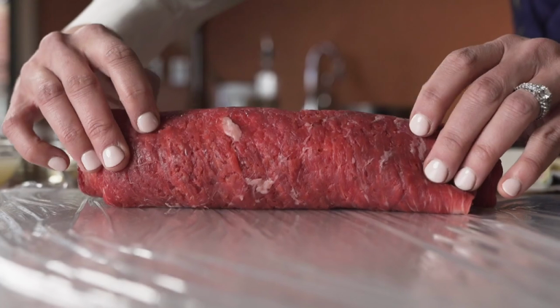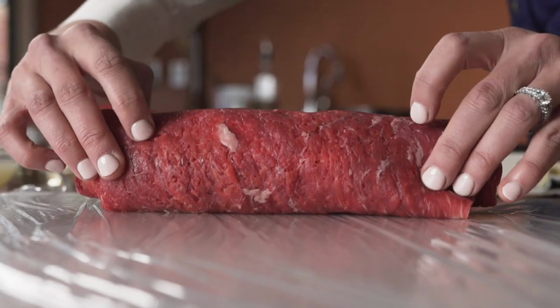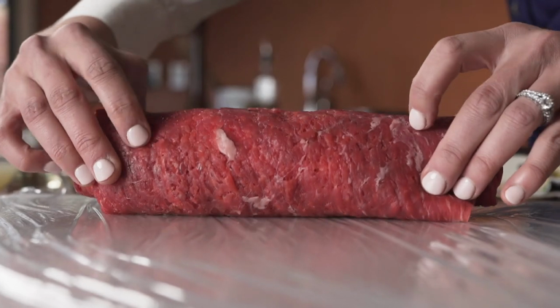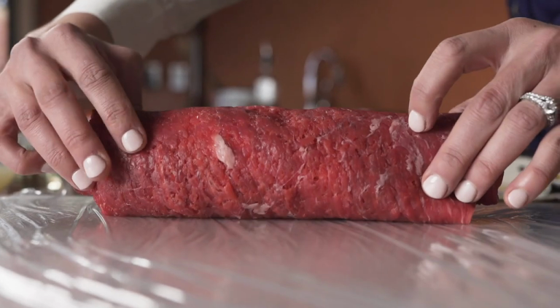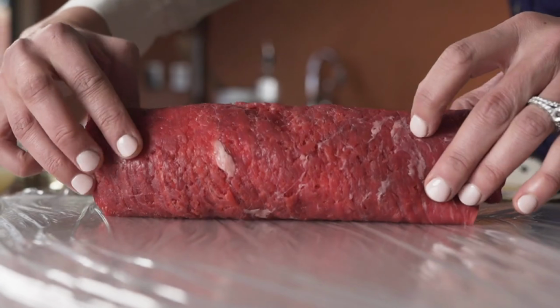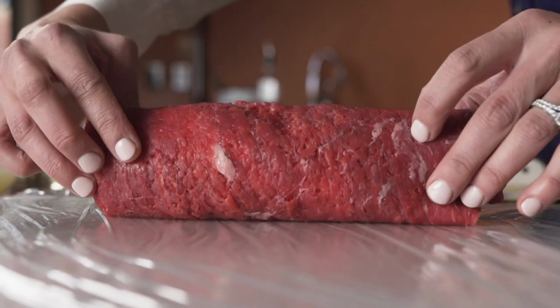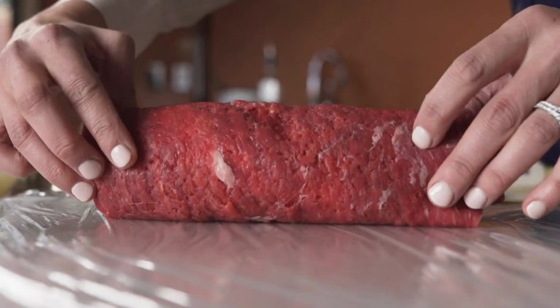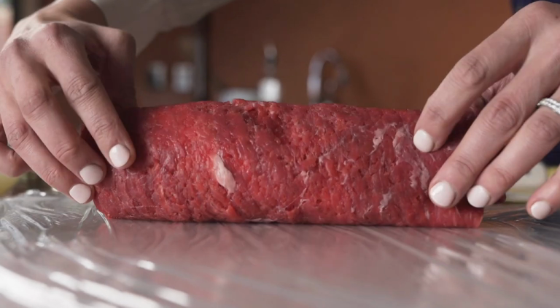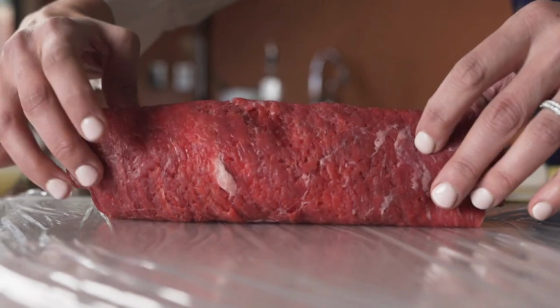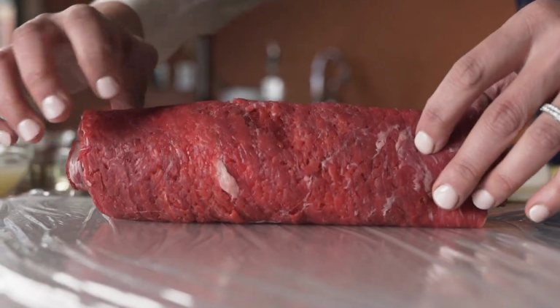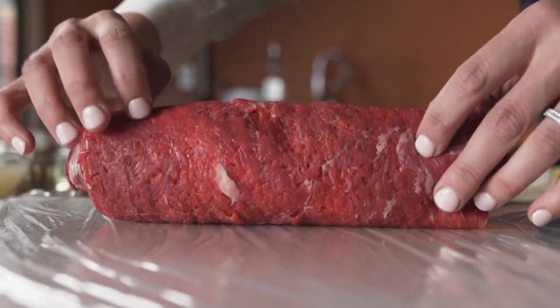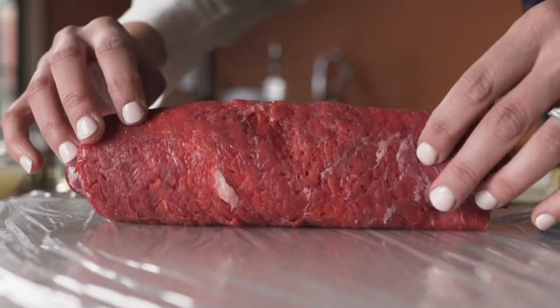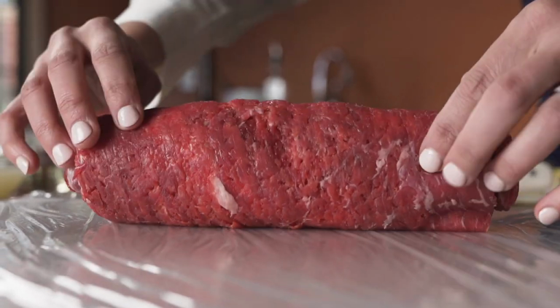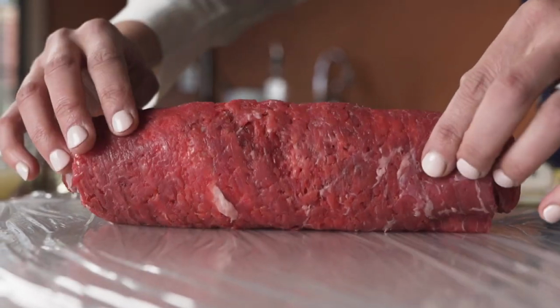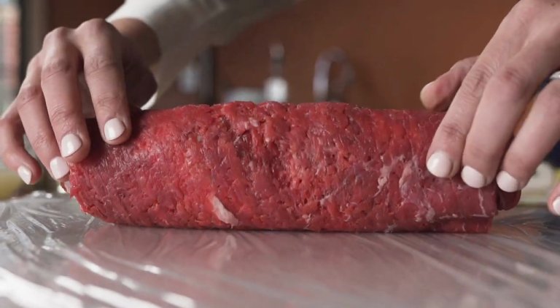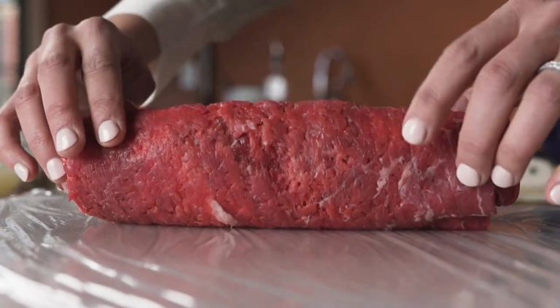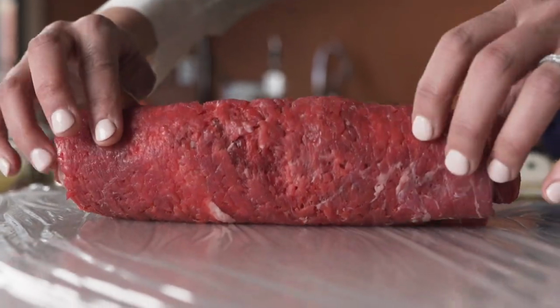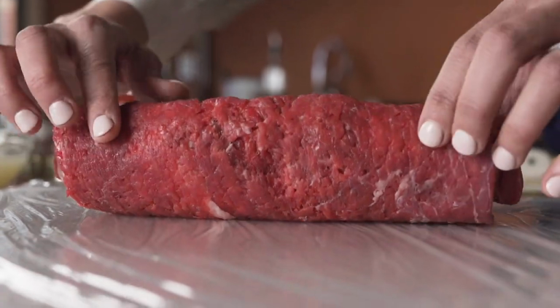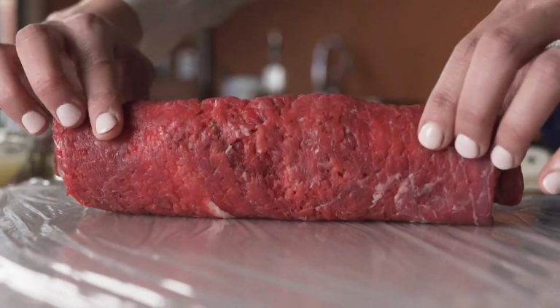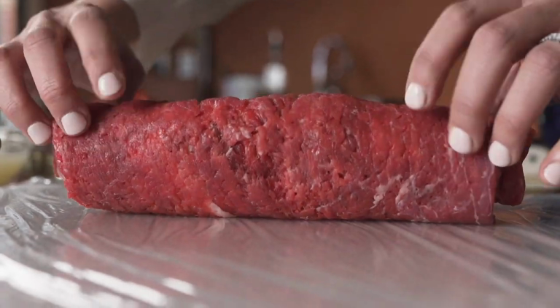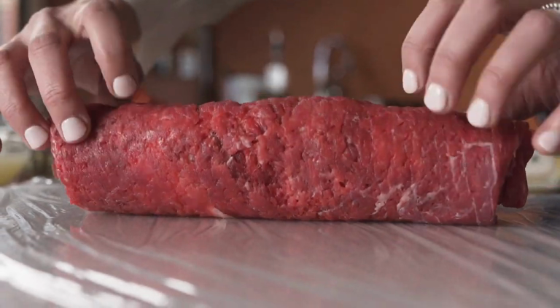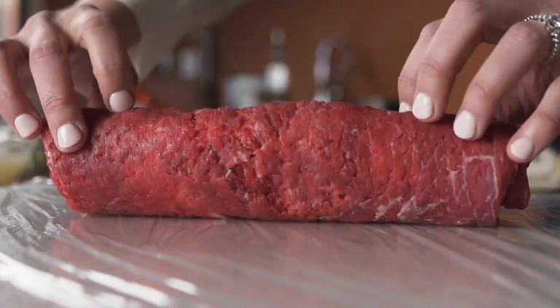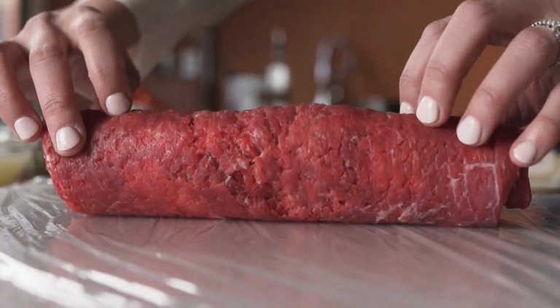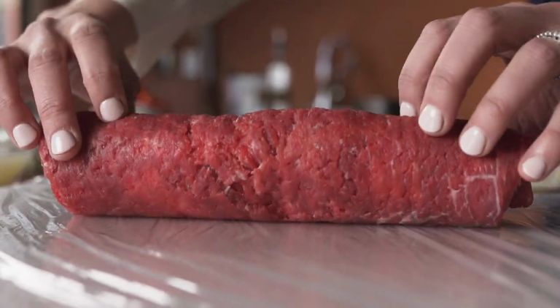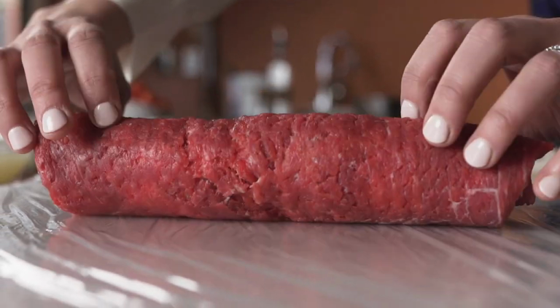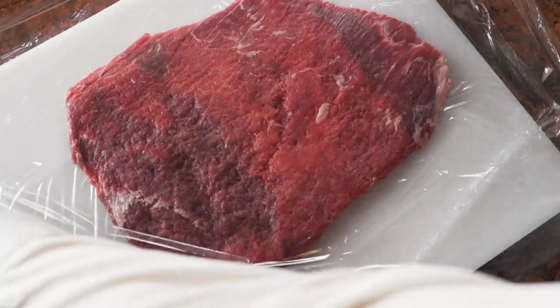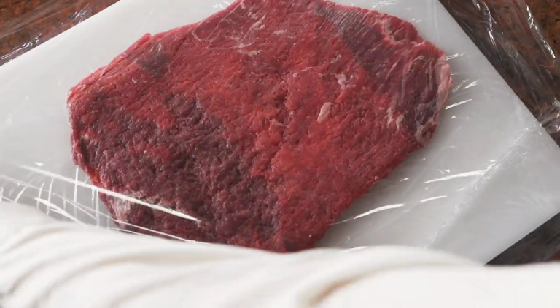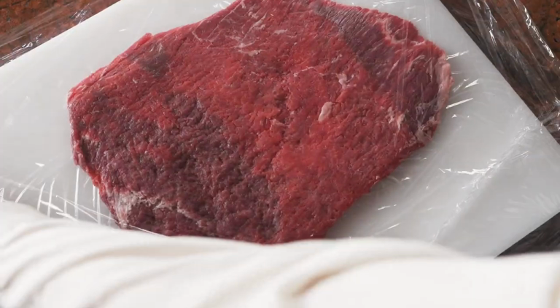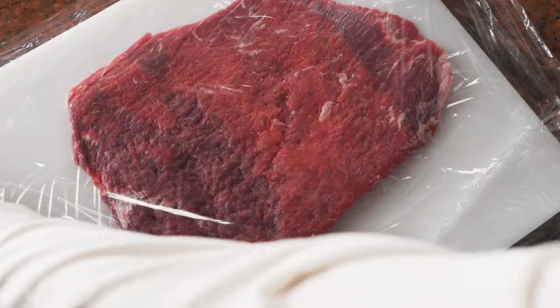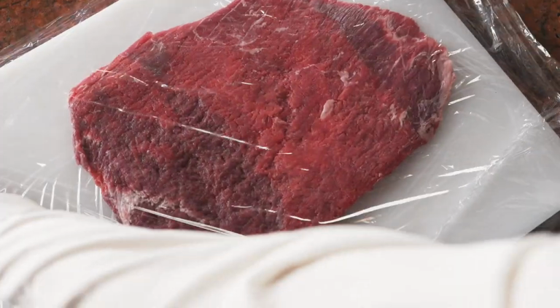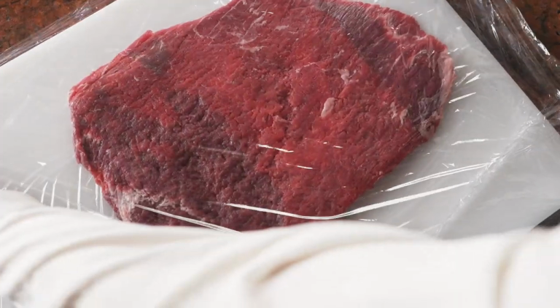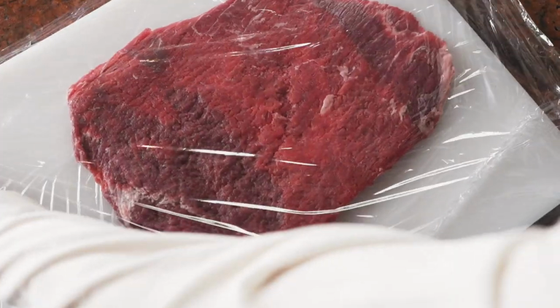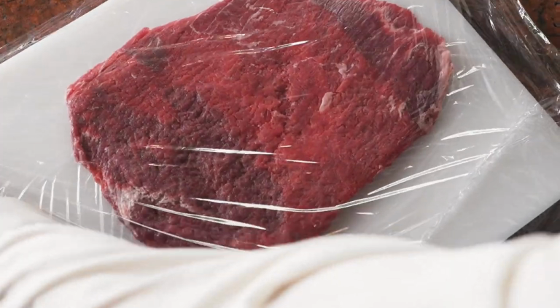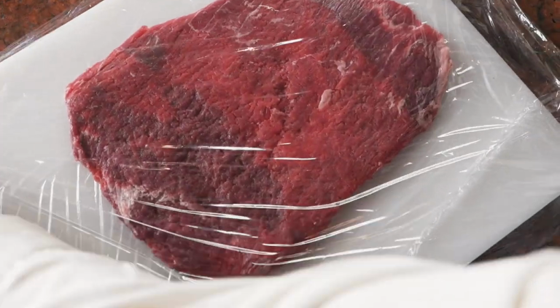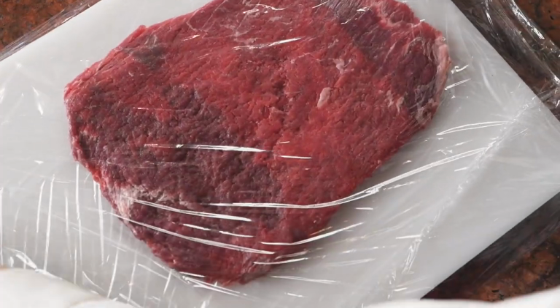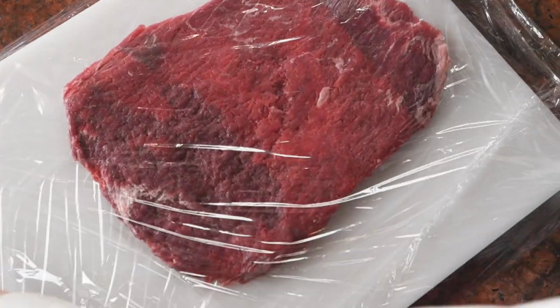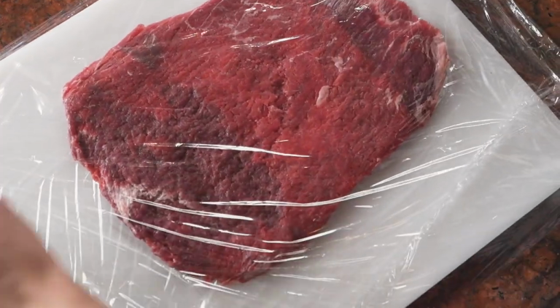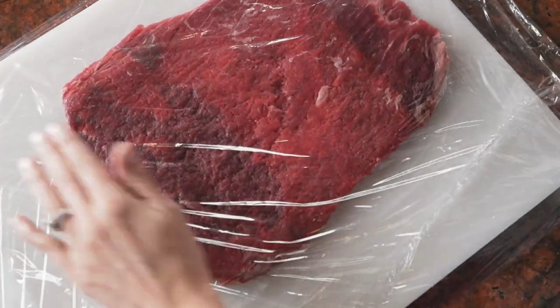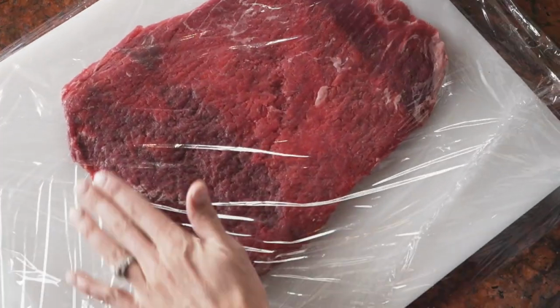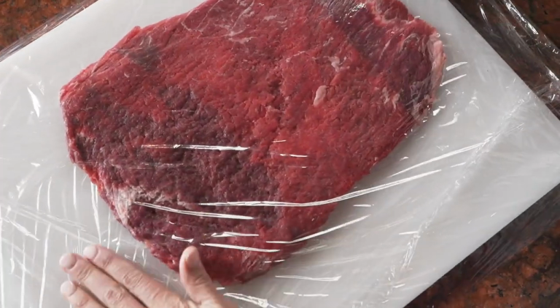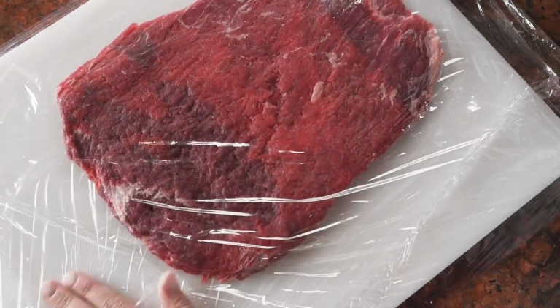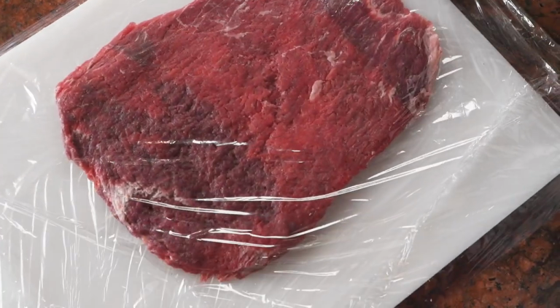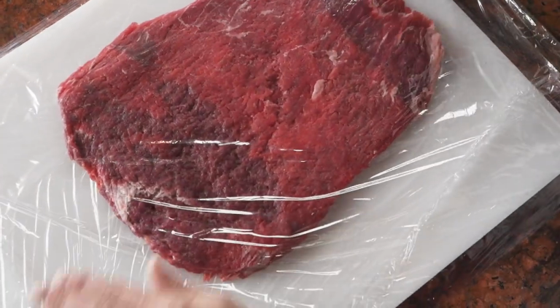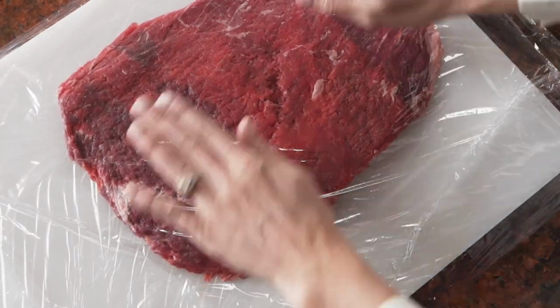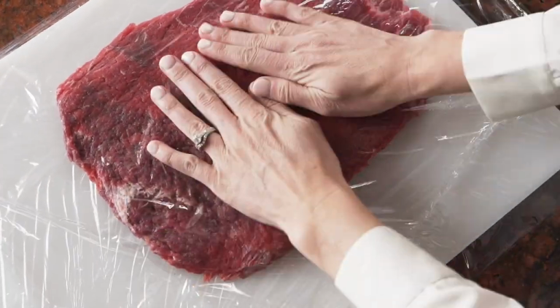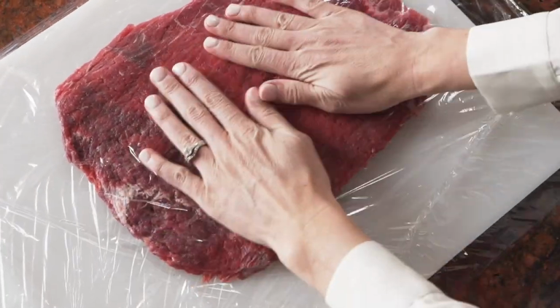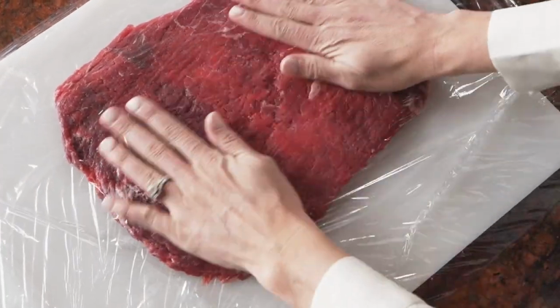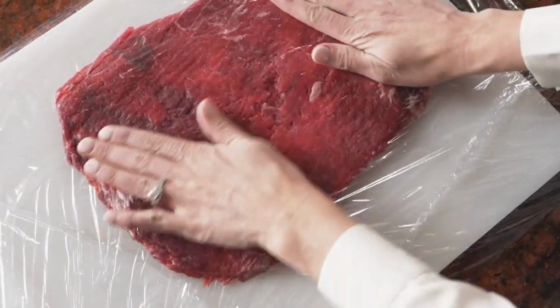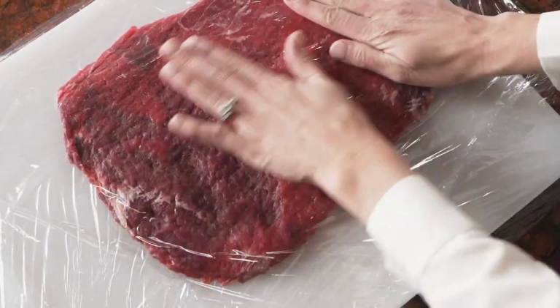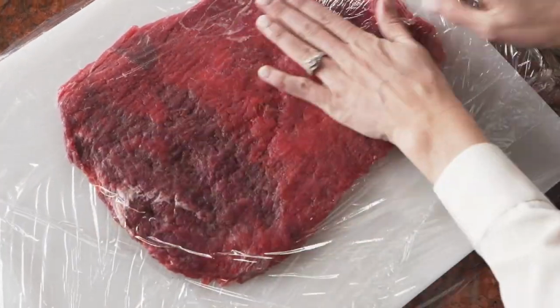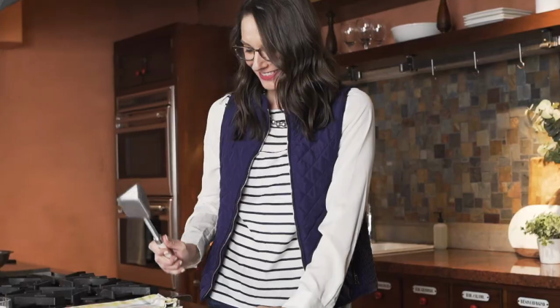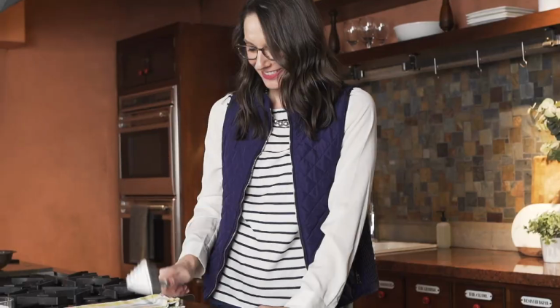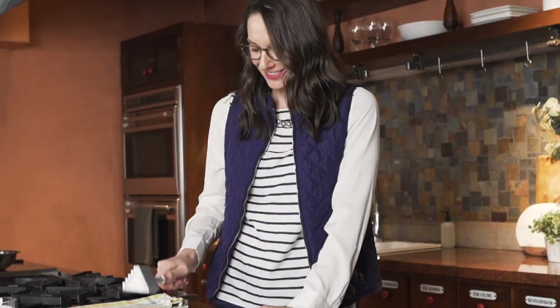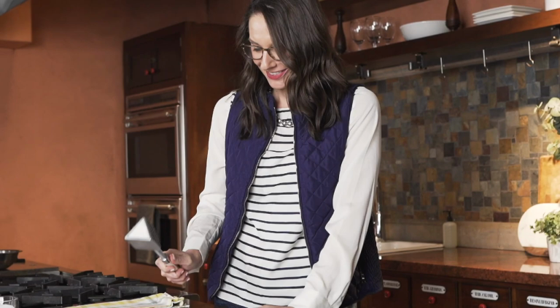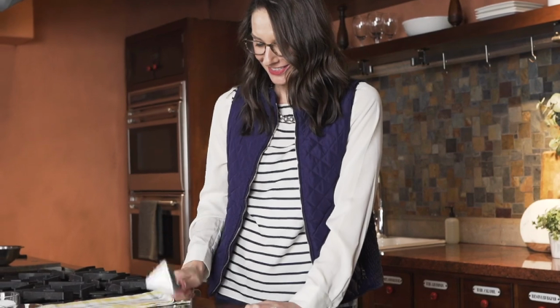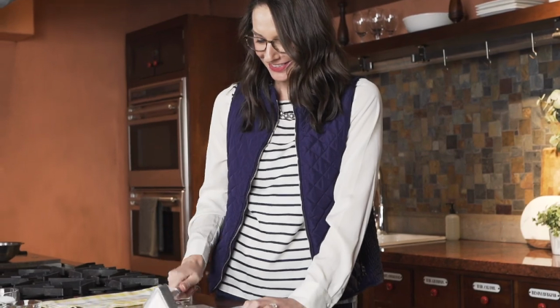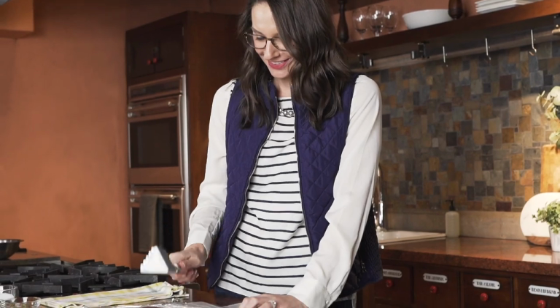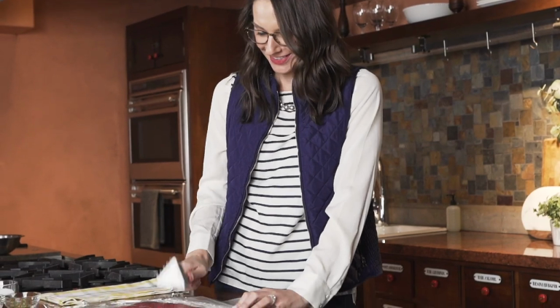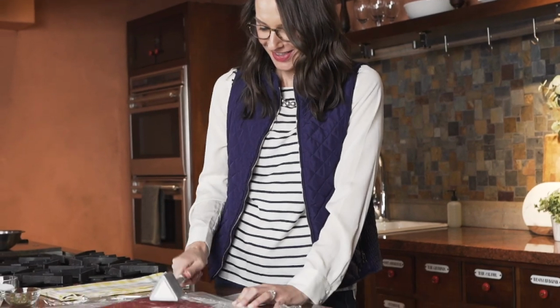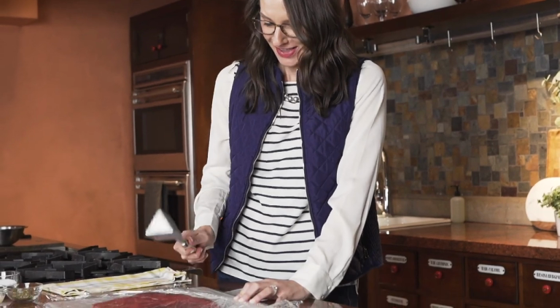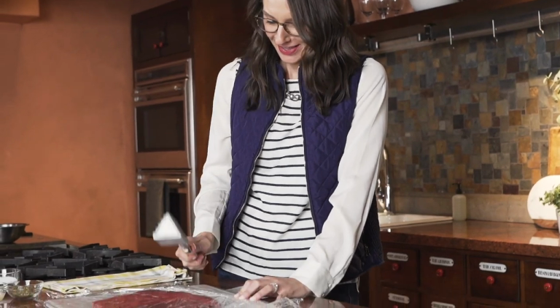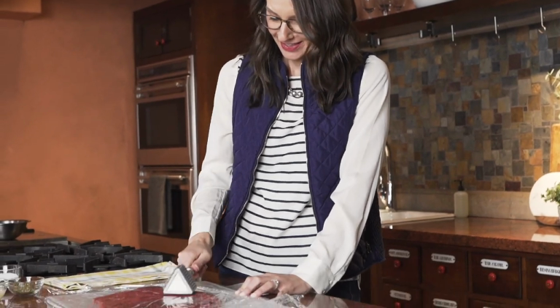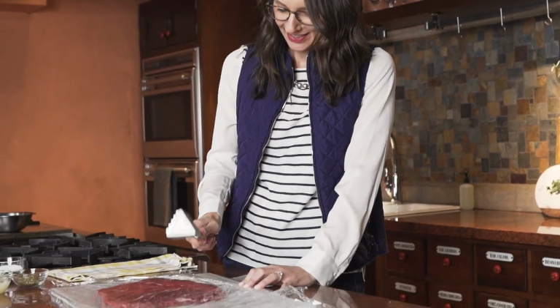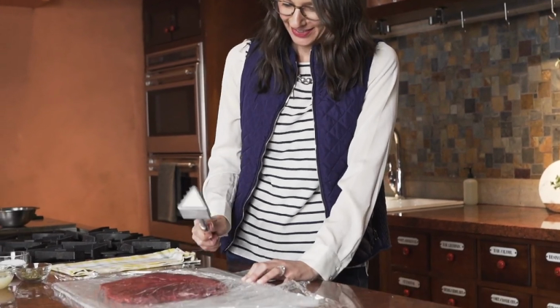My name is Sherry Glazier, dietitian, mom of two. This dish is Mediterranean beef pinwheels.